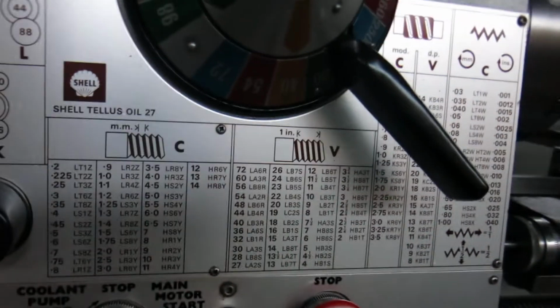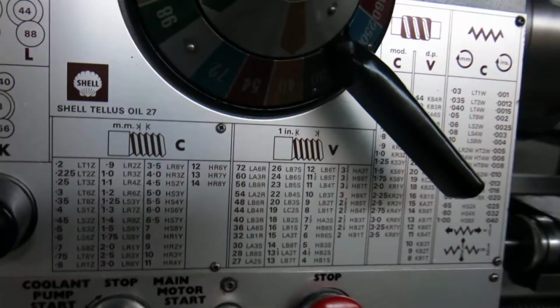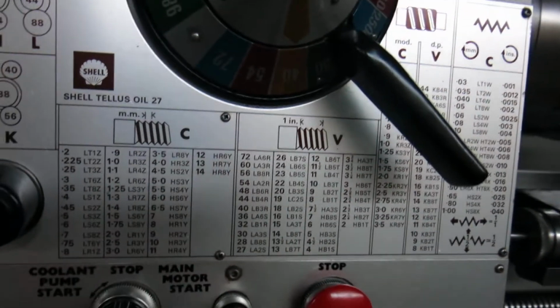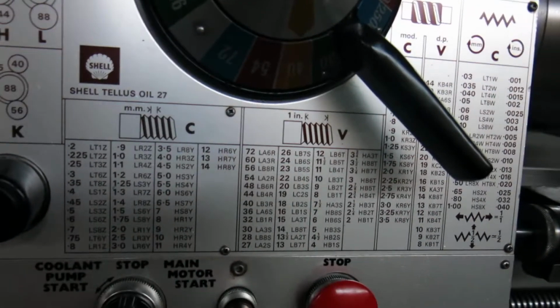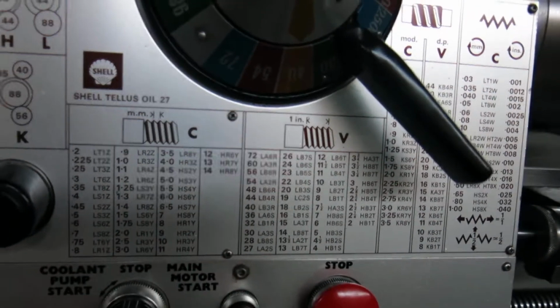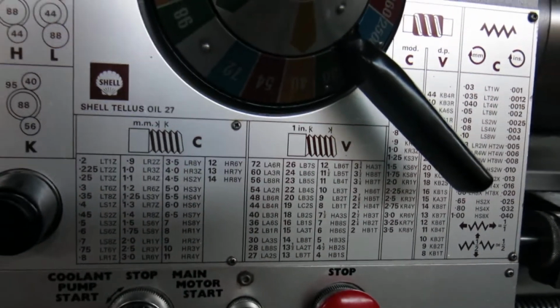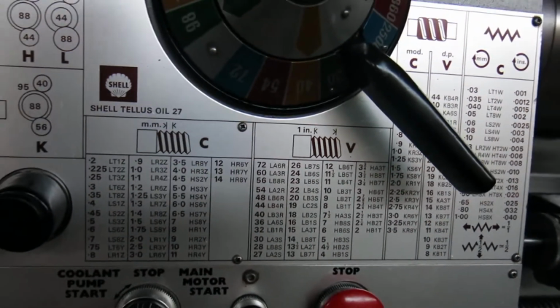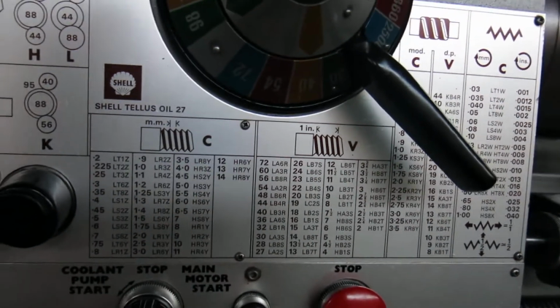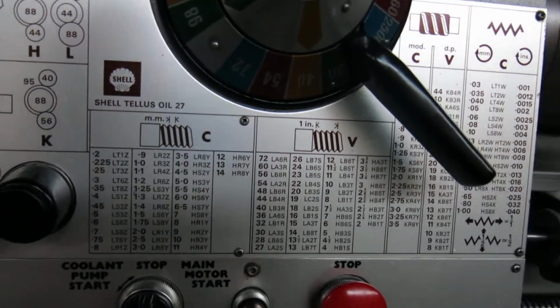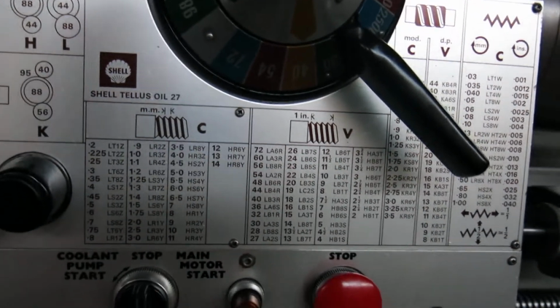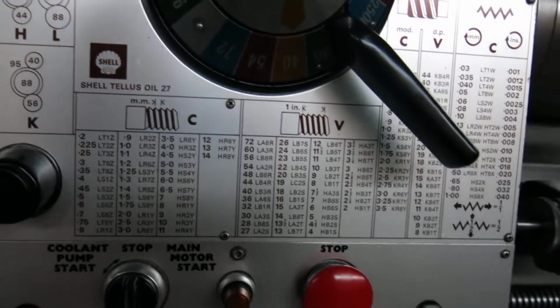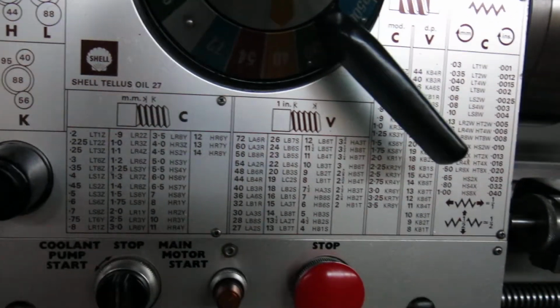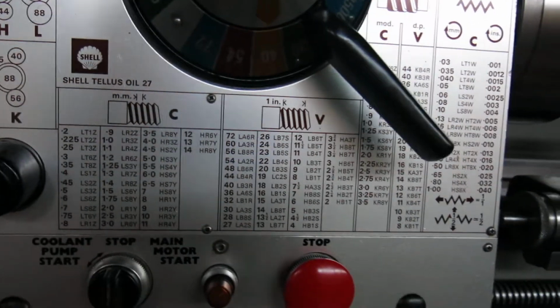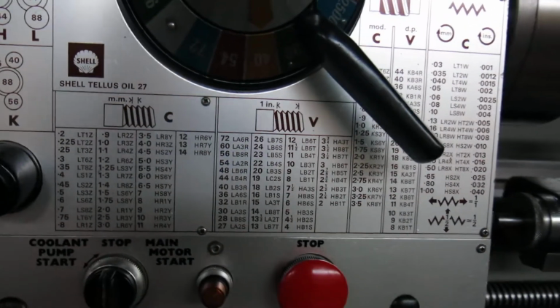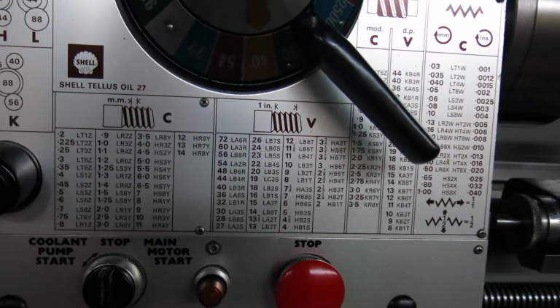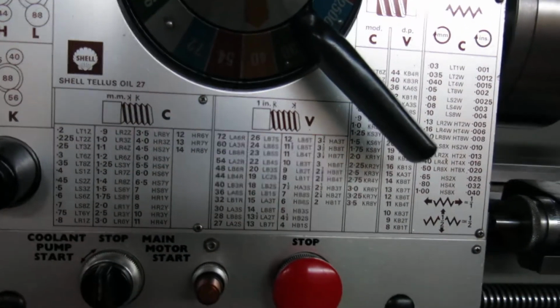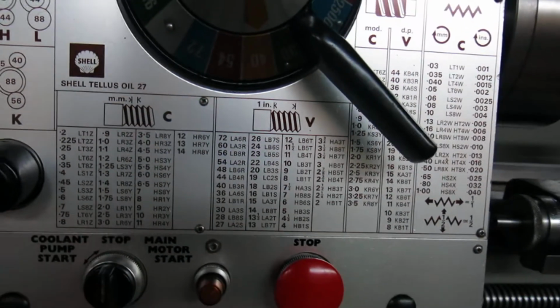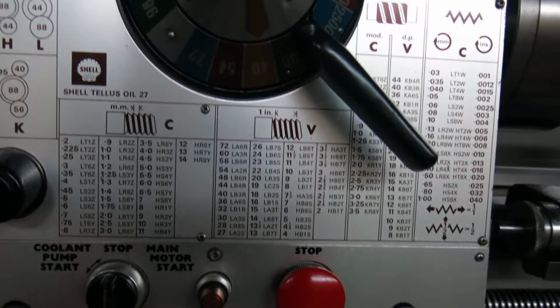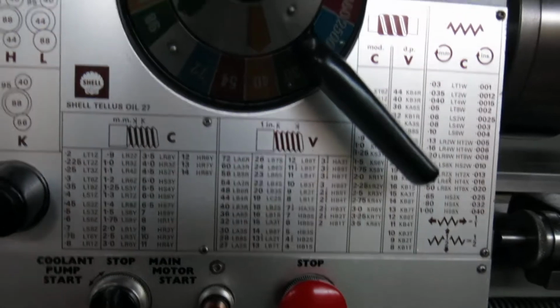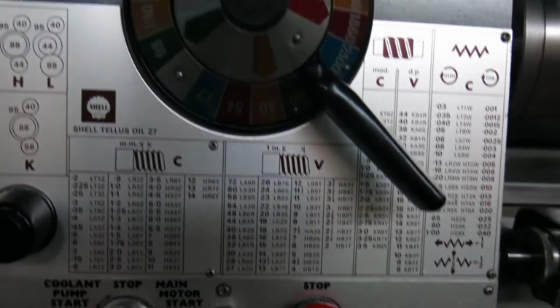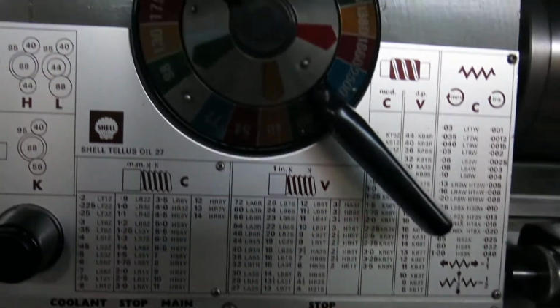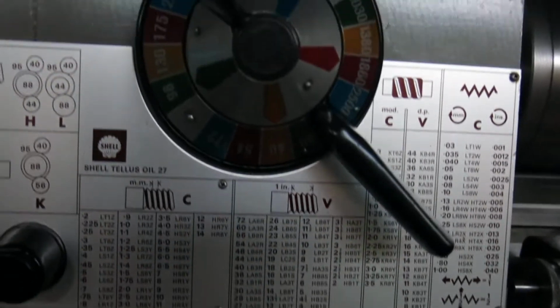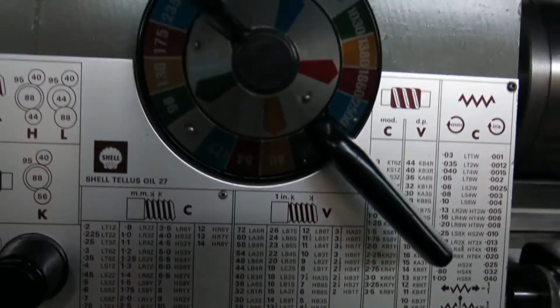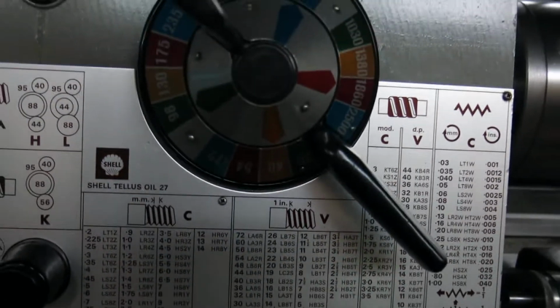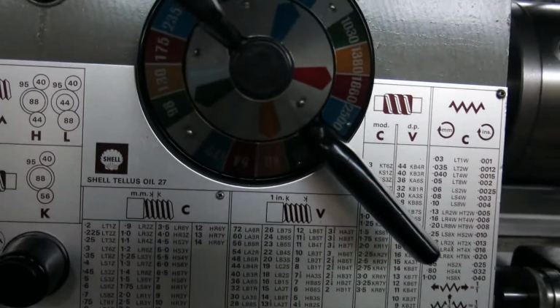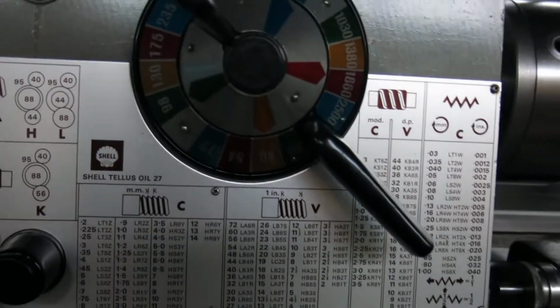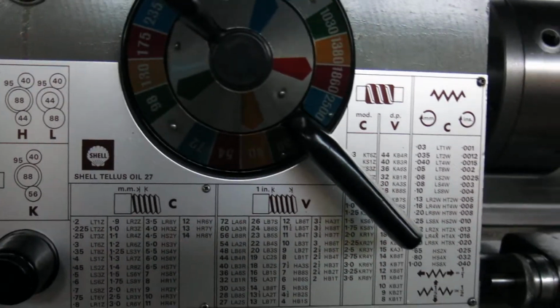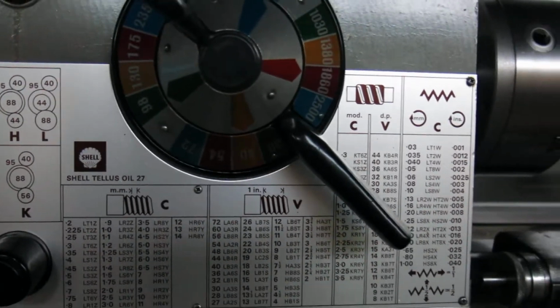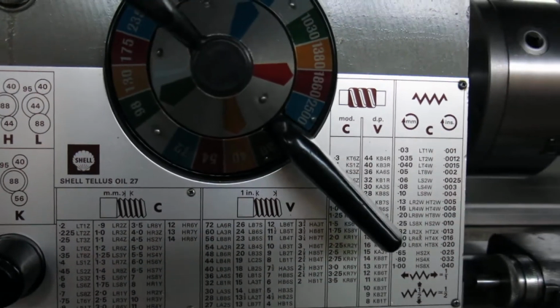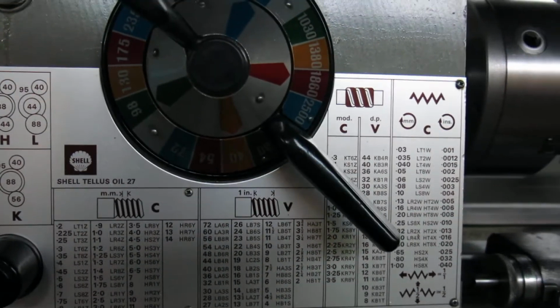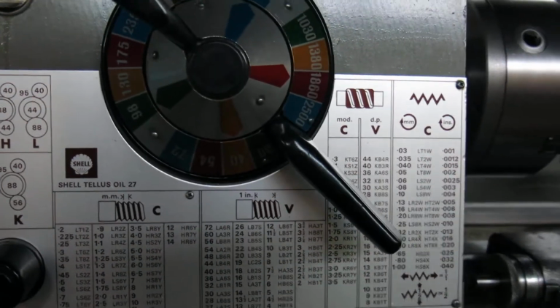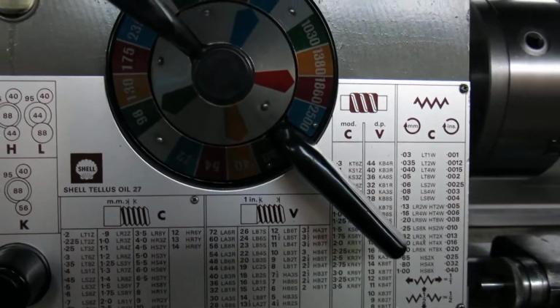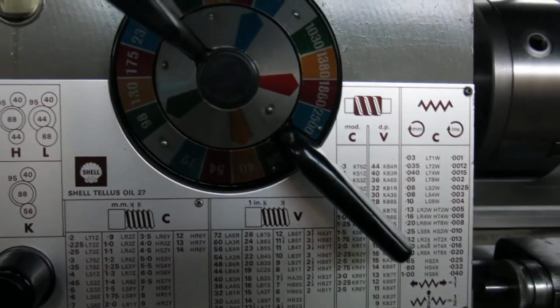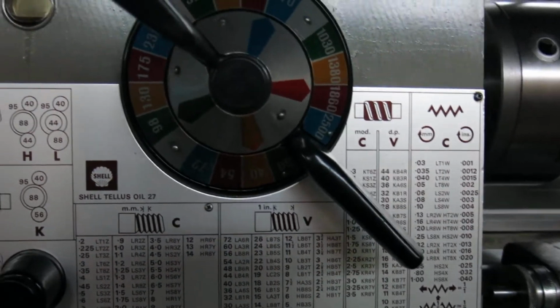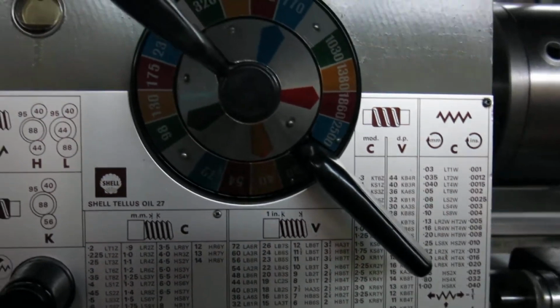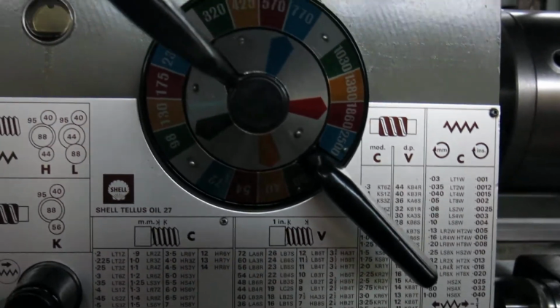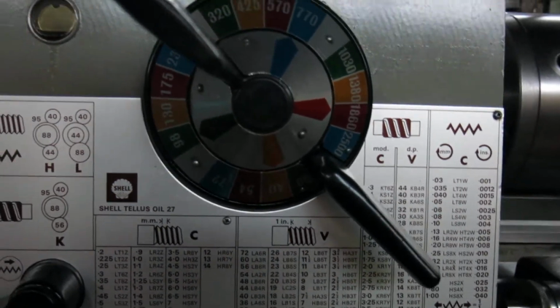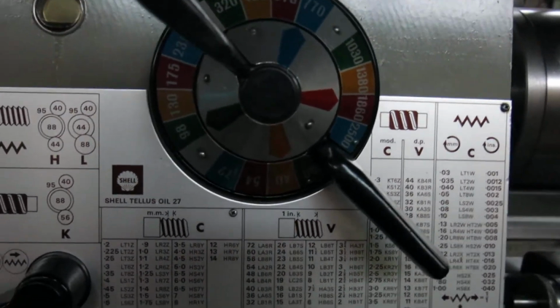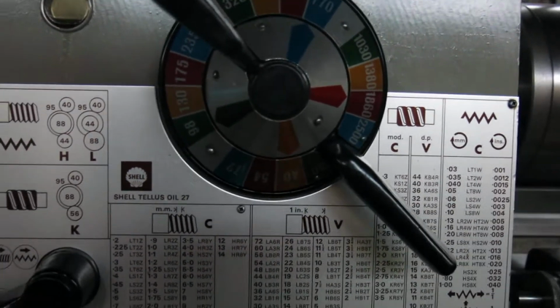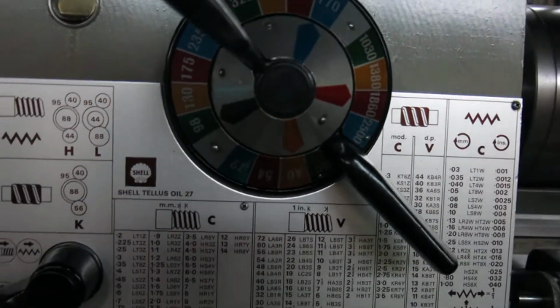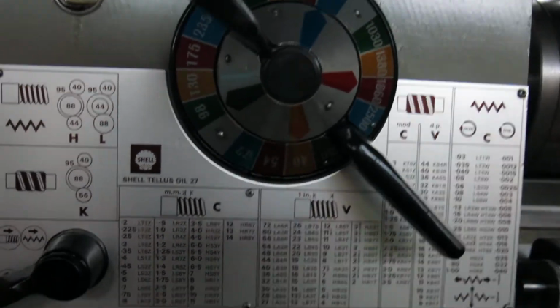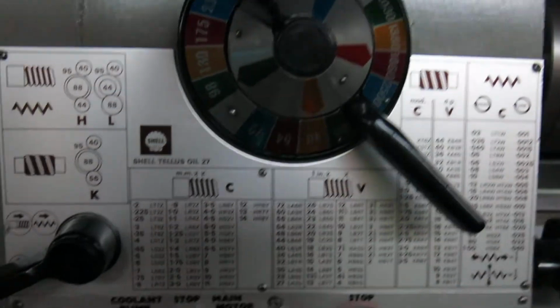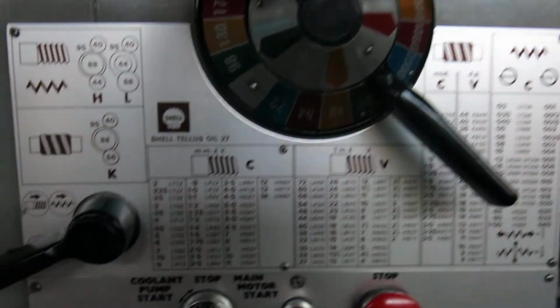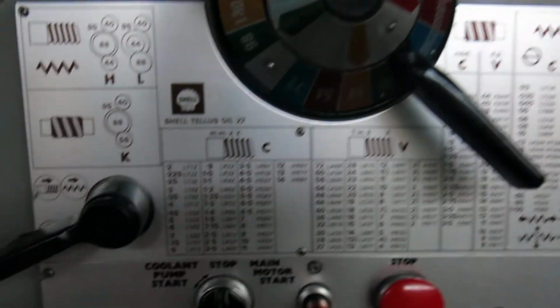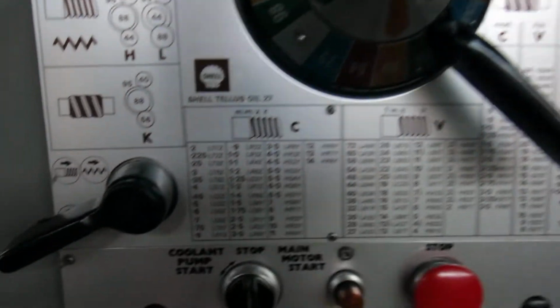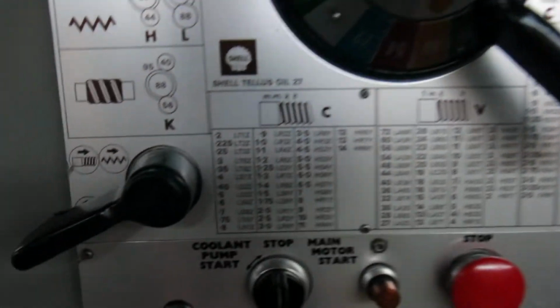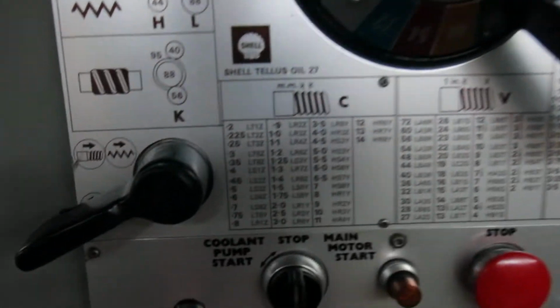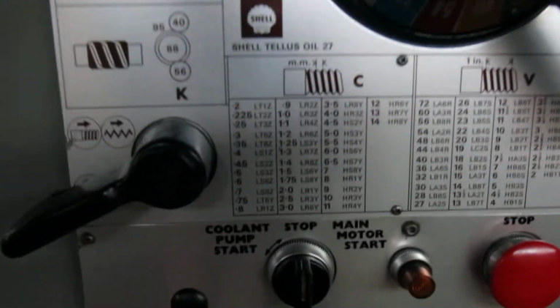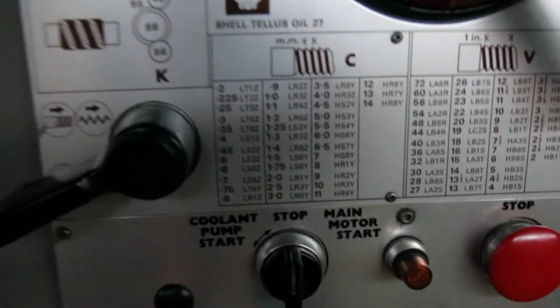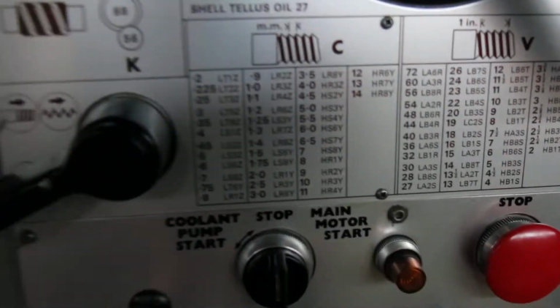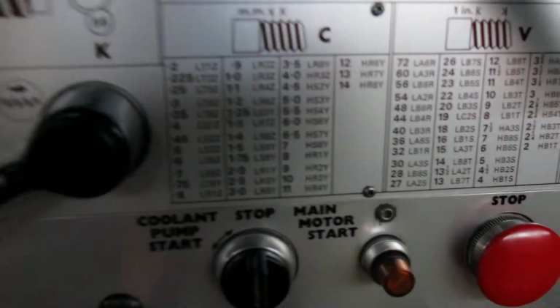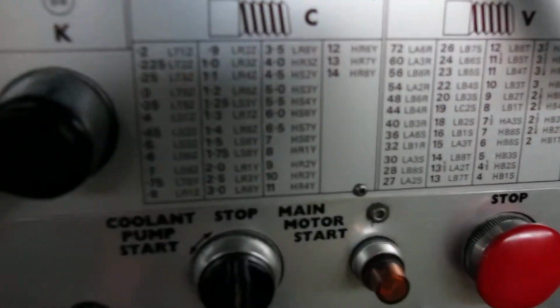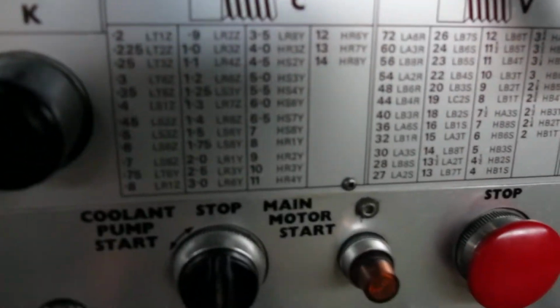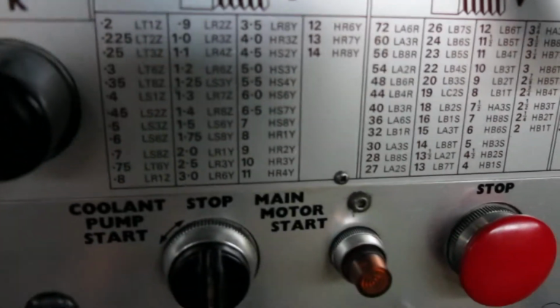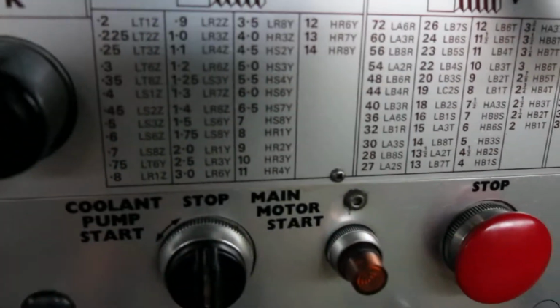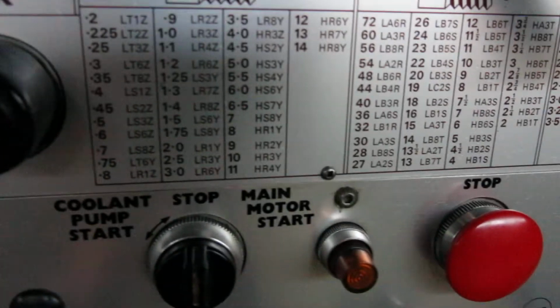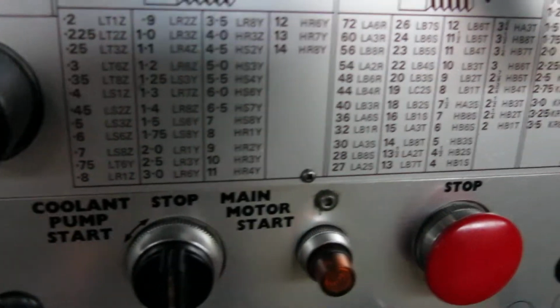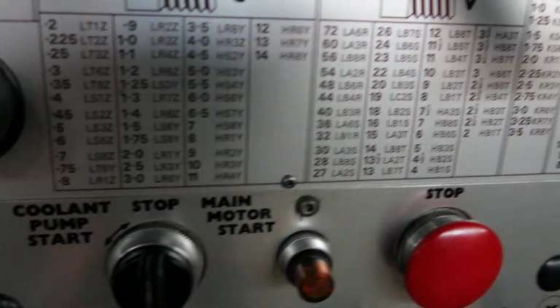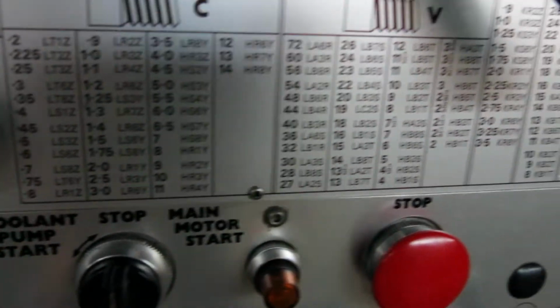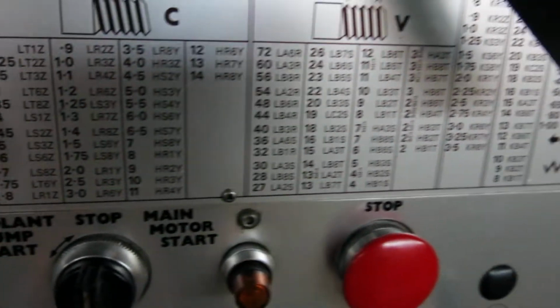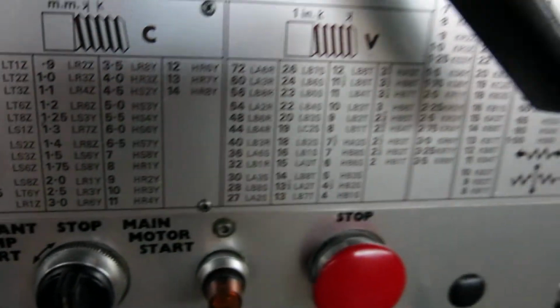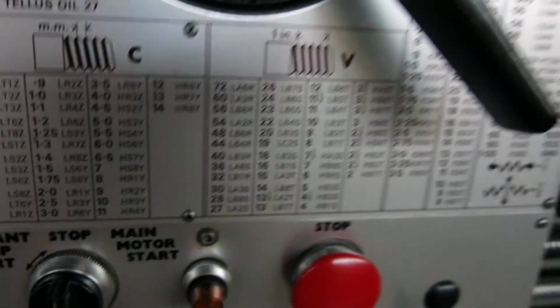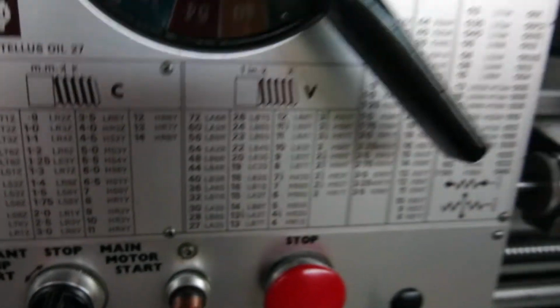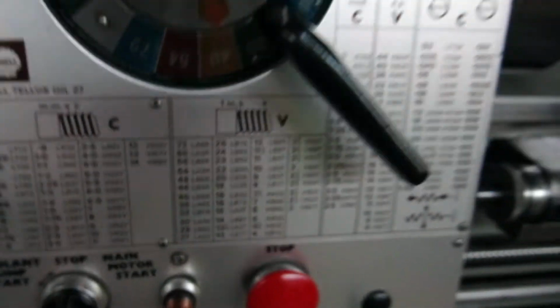Spindle speeds from 30 to 2,500 RPM. Inch and metric threading.